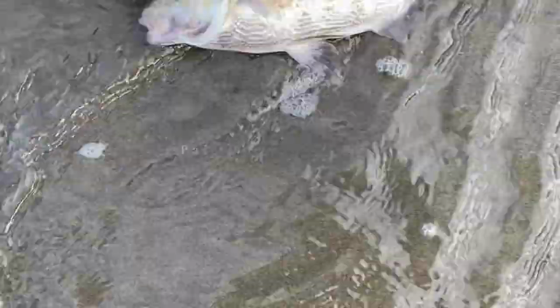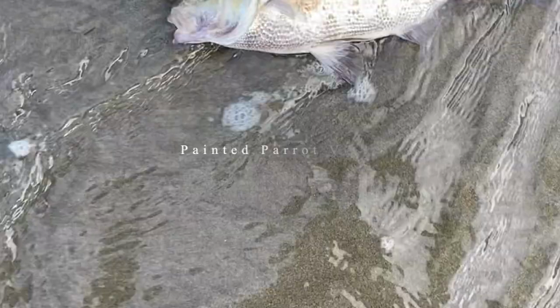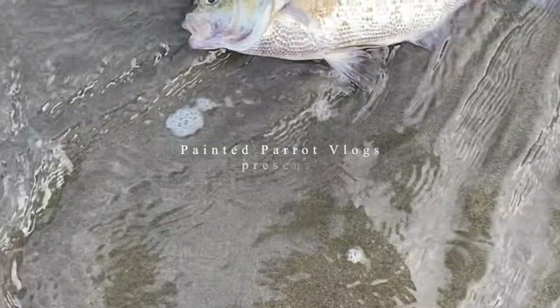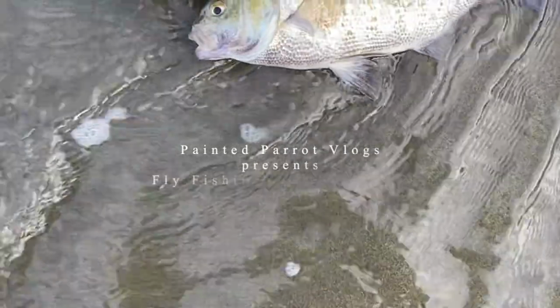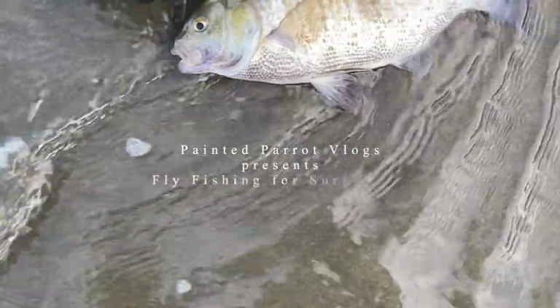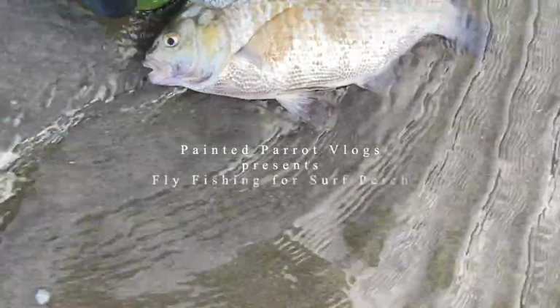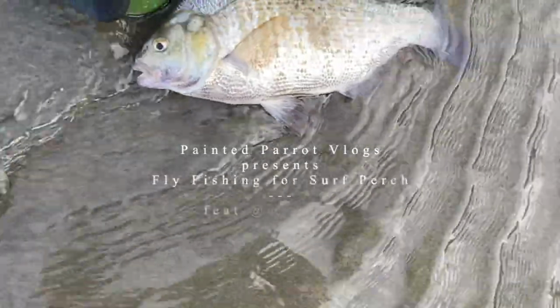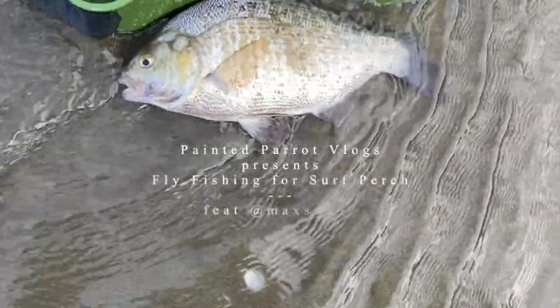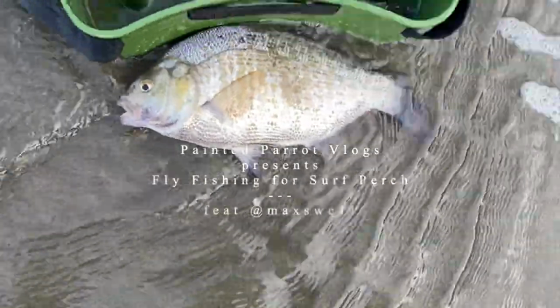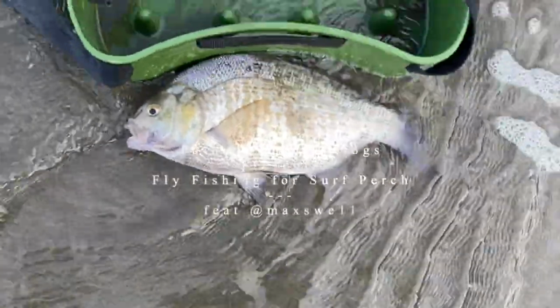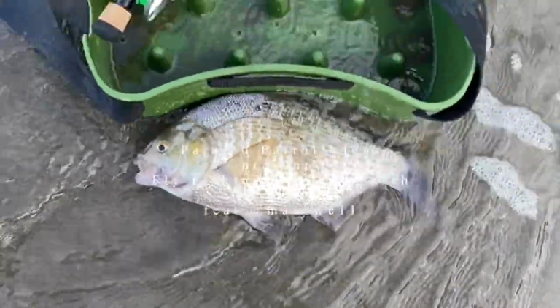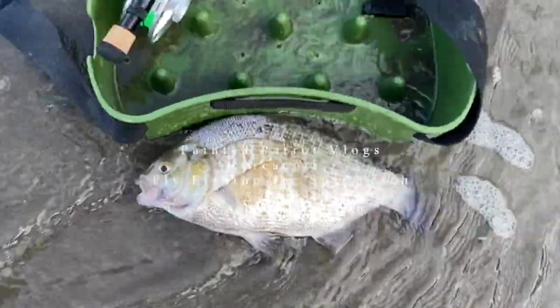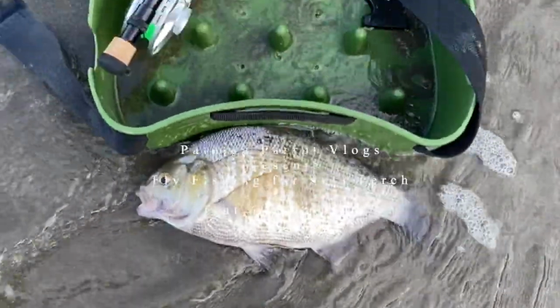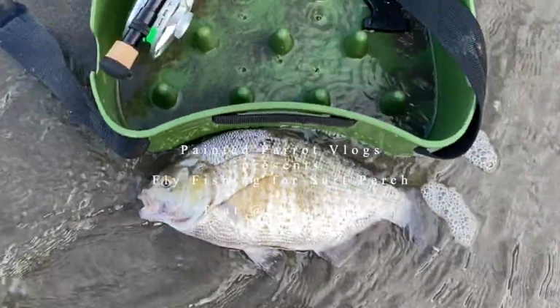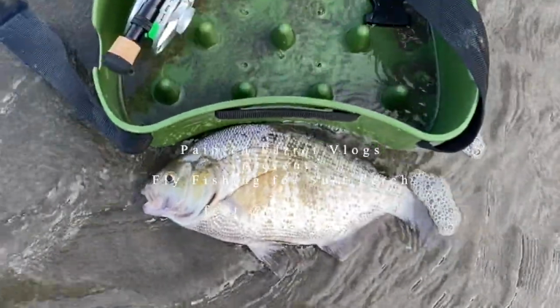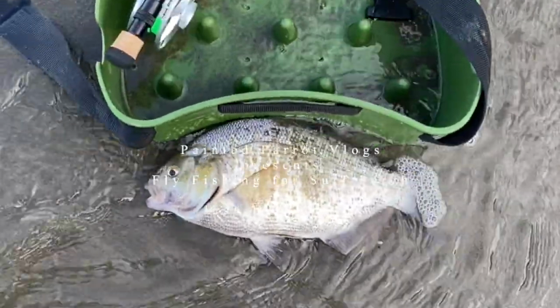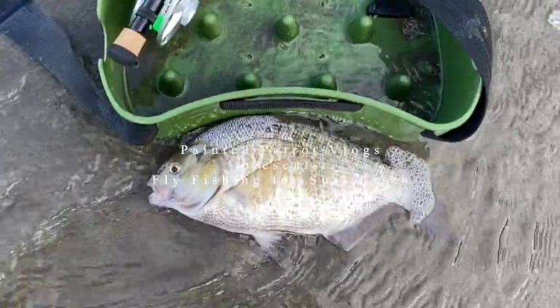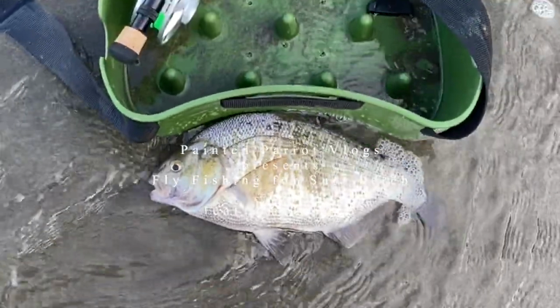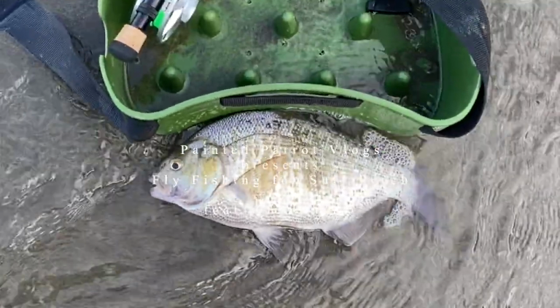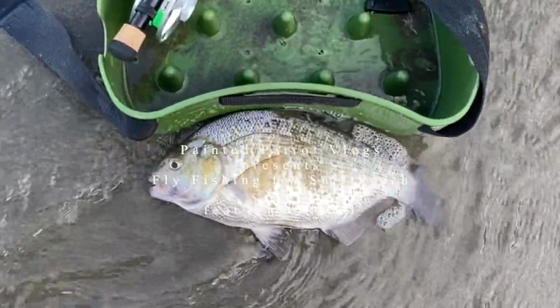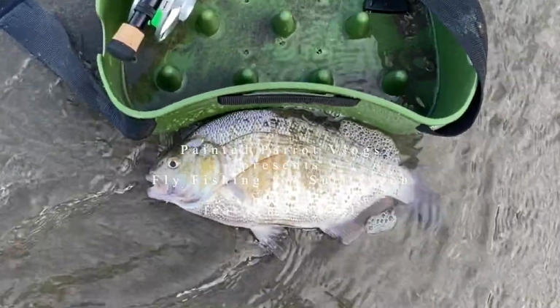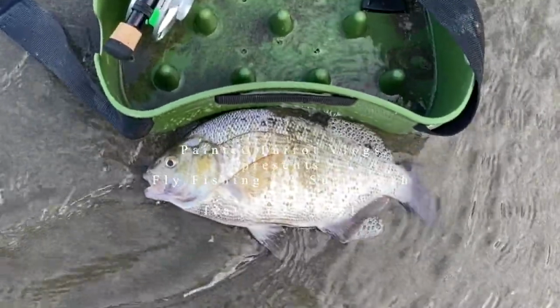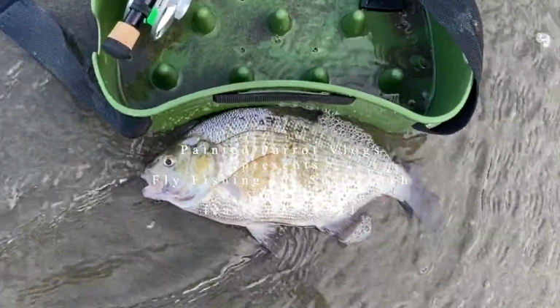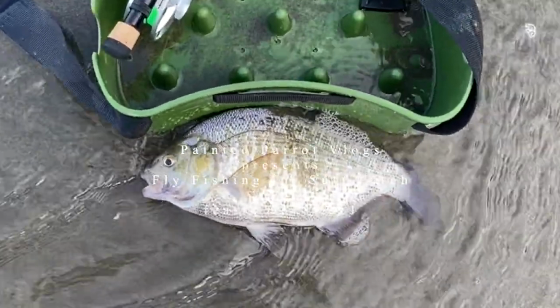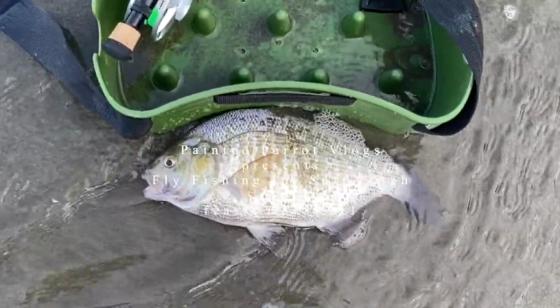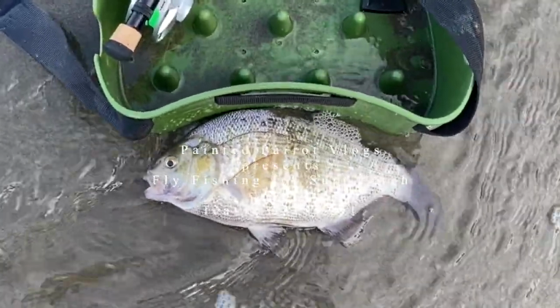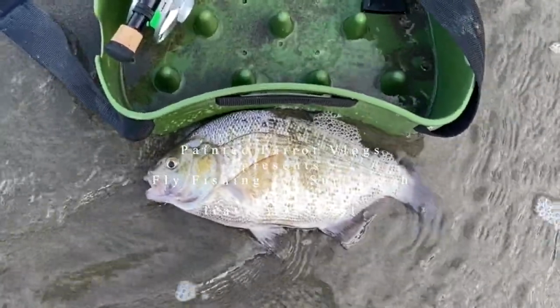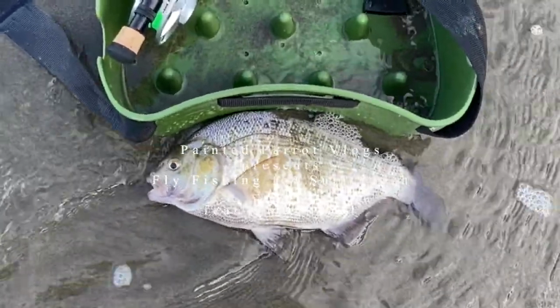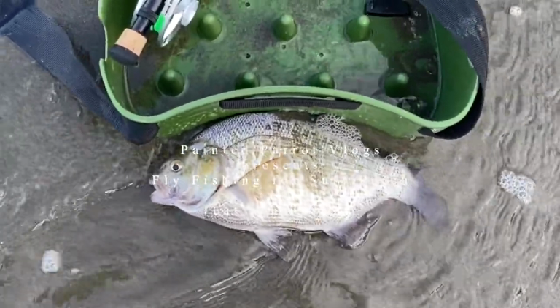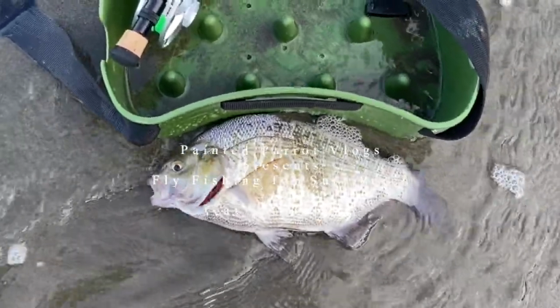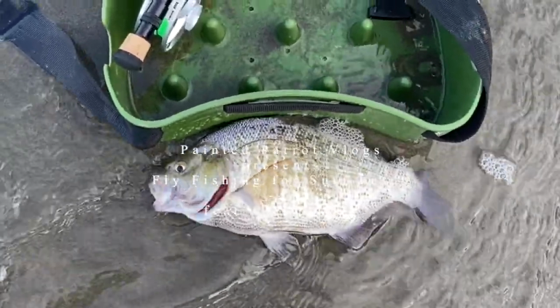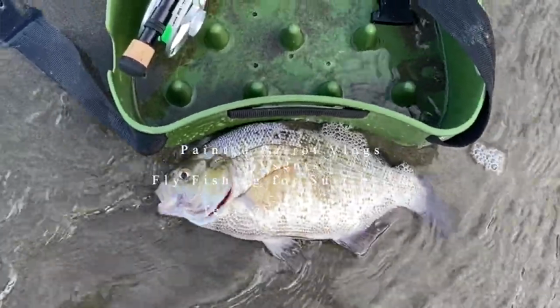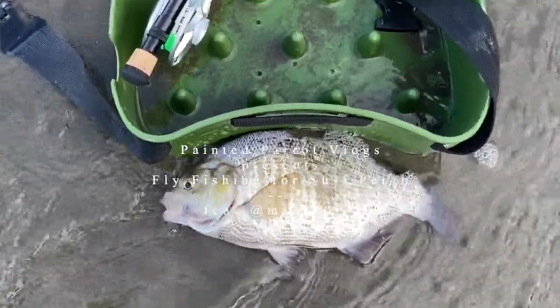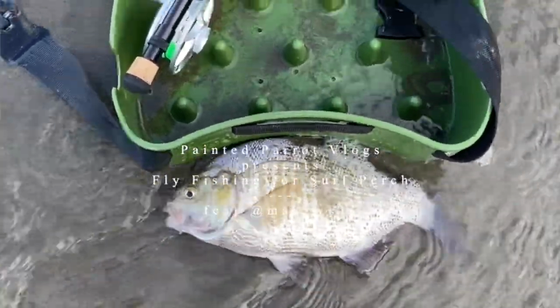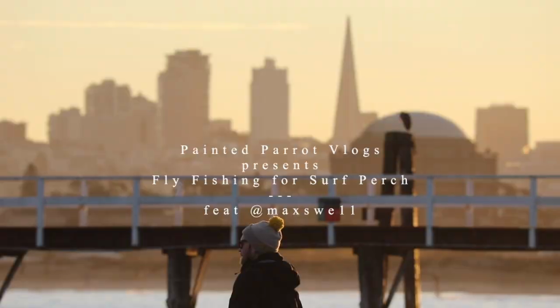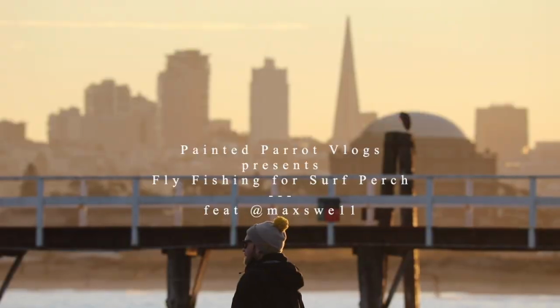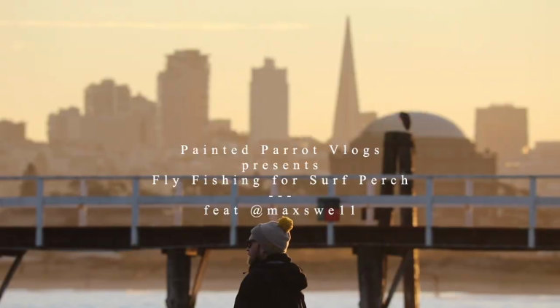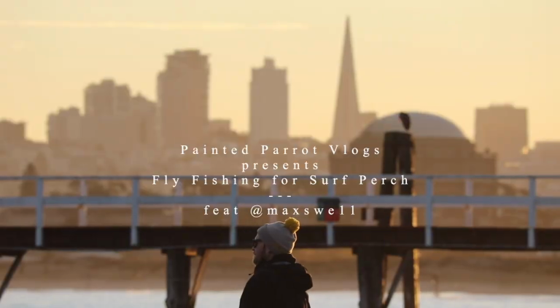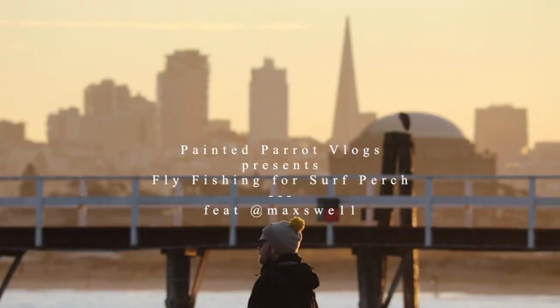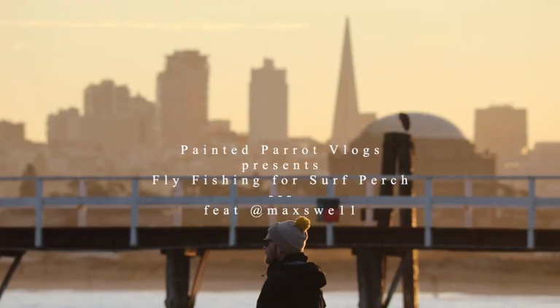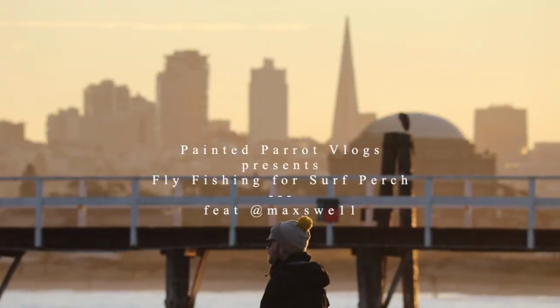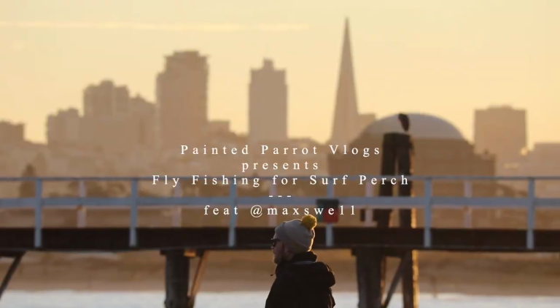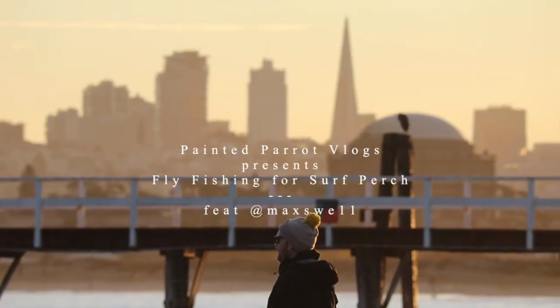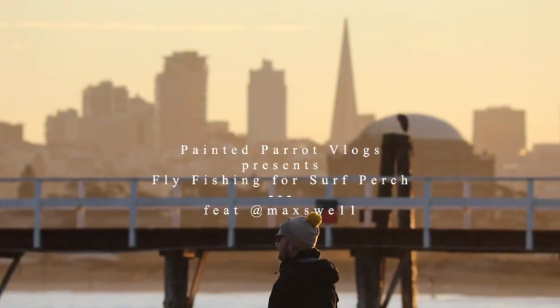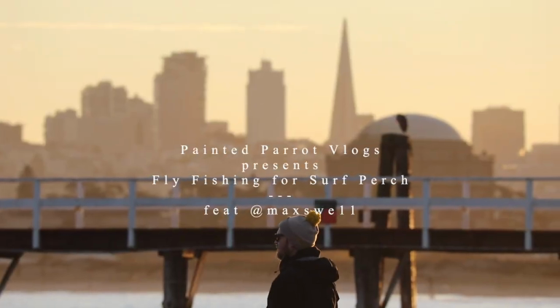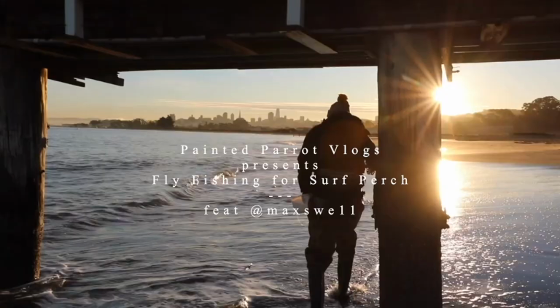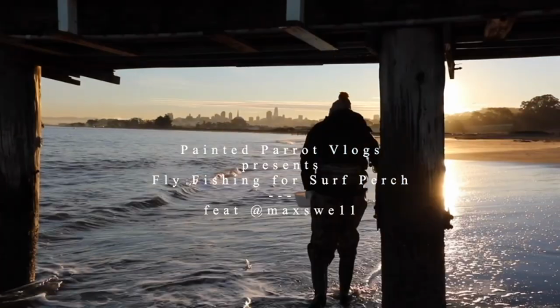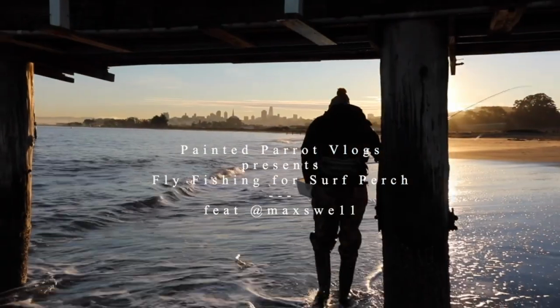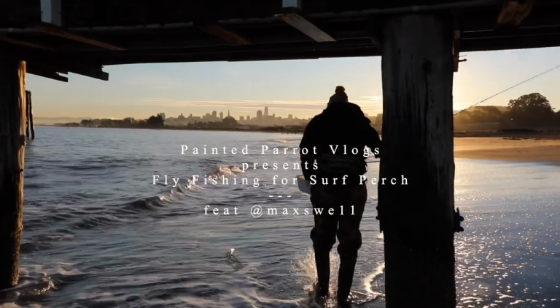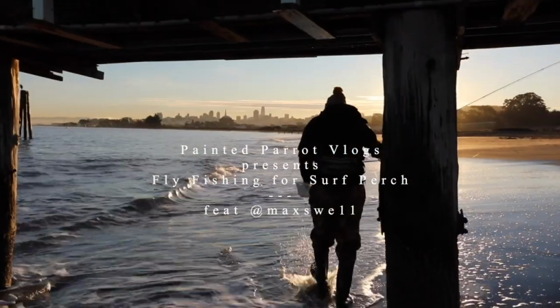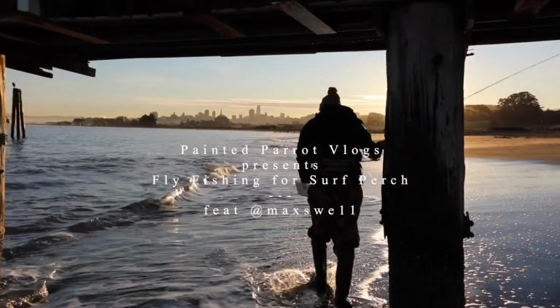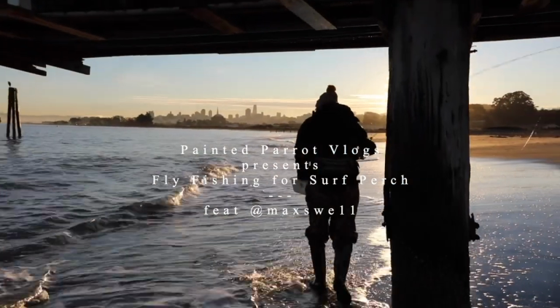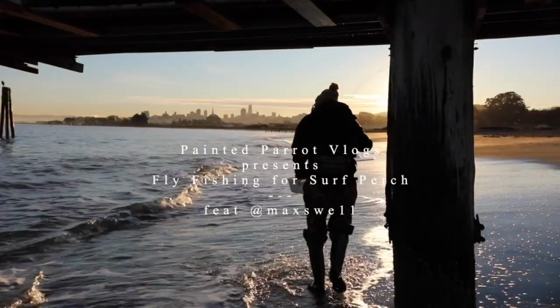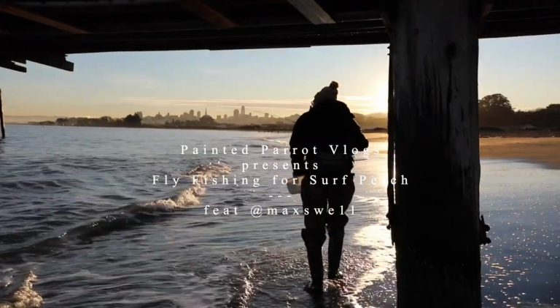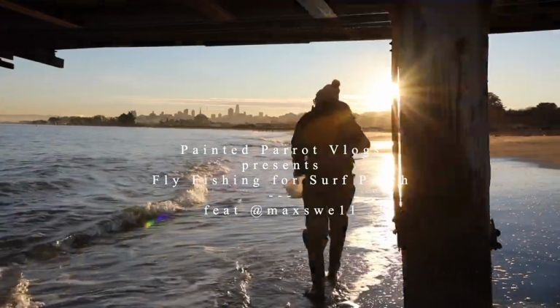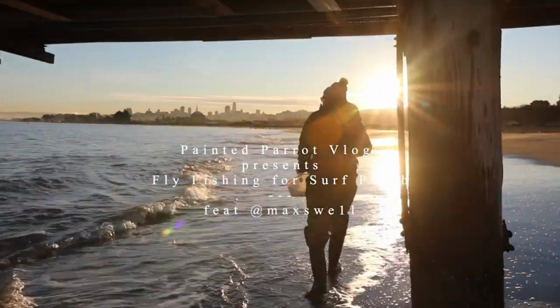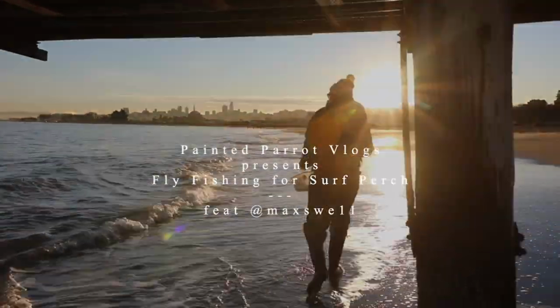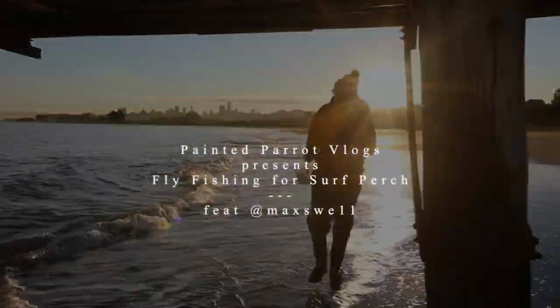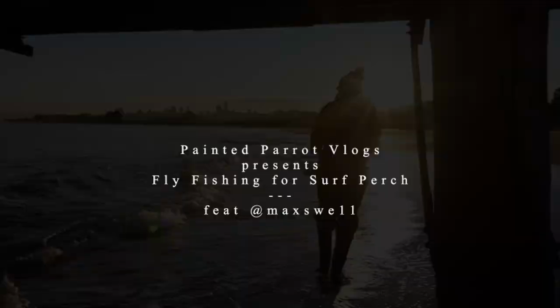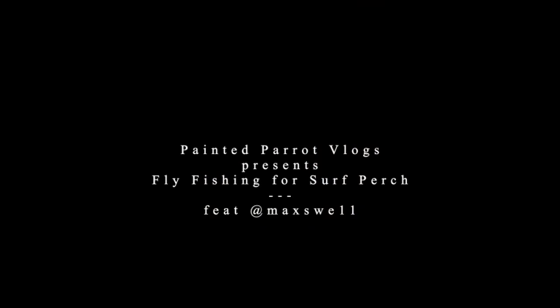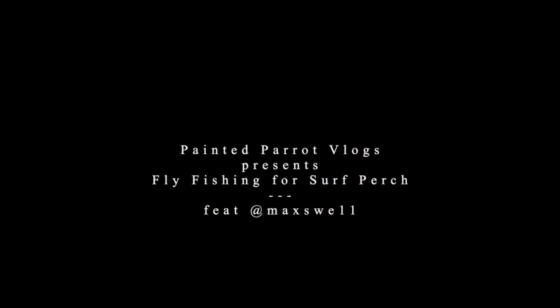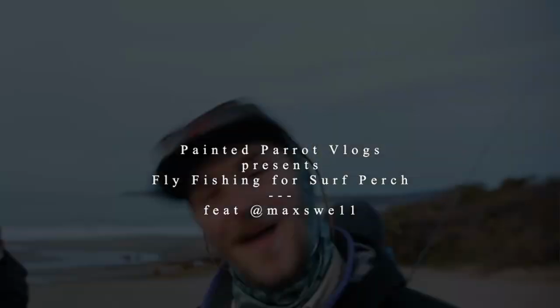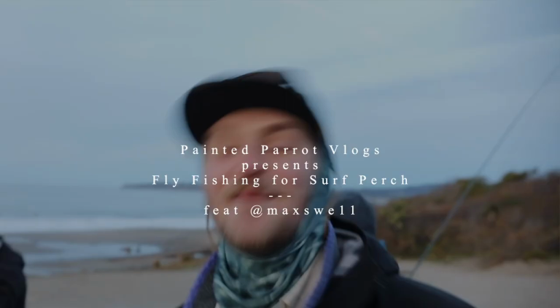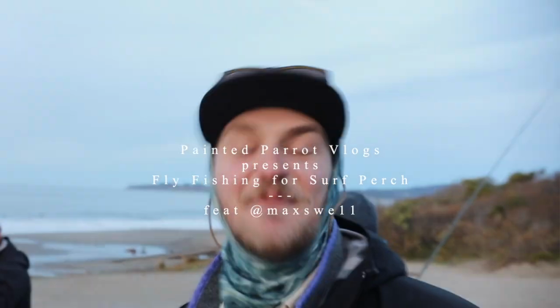Oh my god! This is a big perch! Let's go baby!